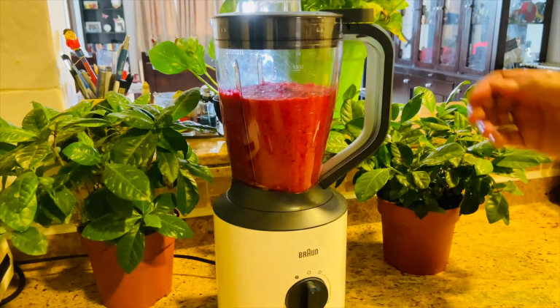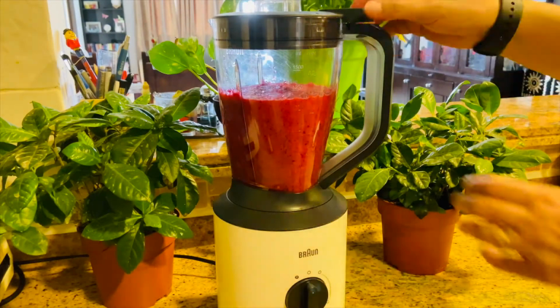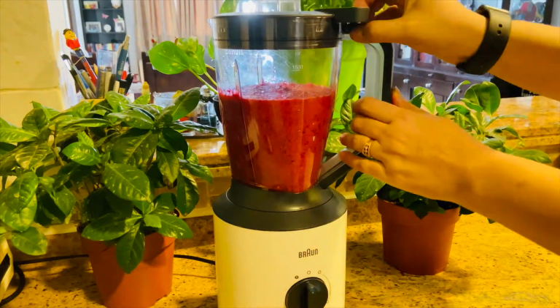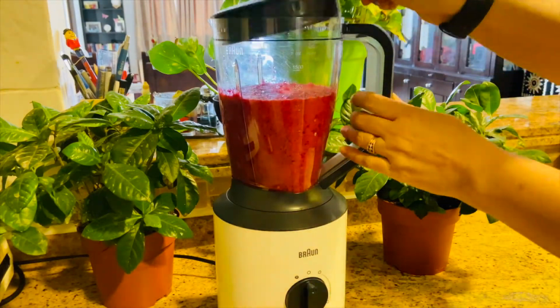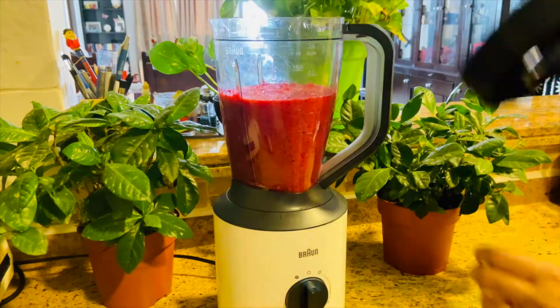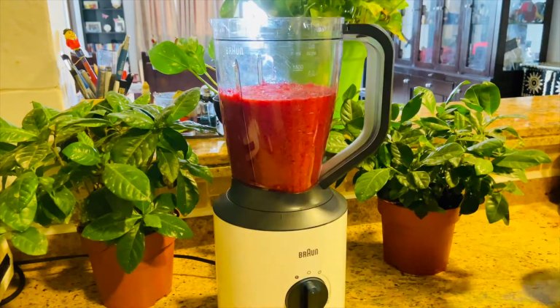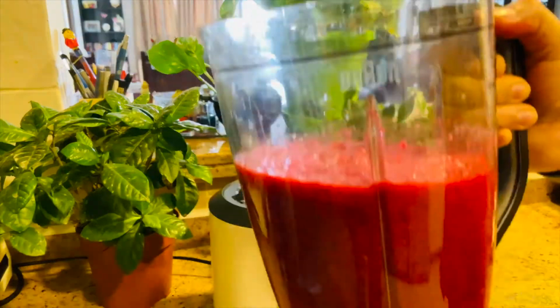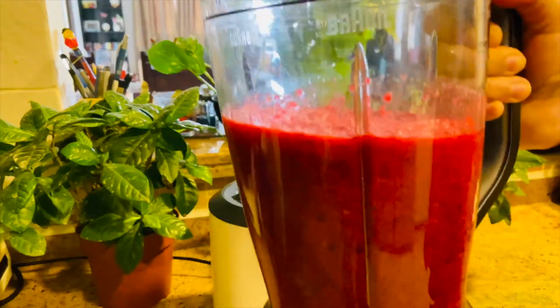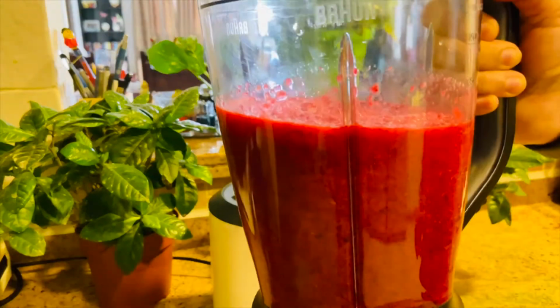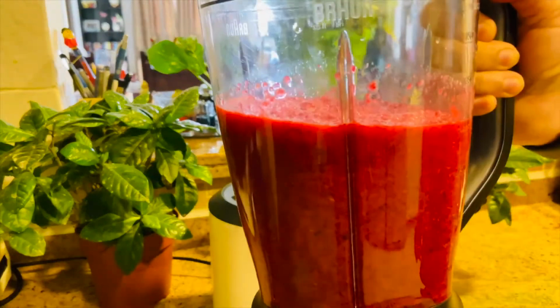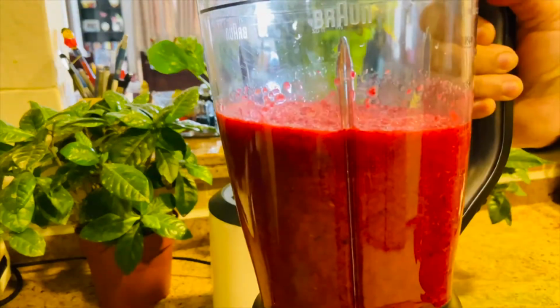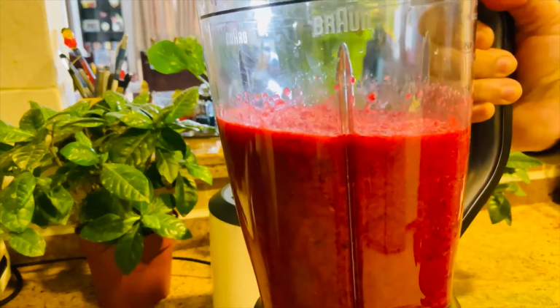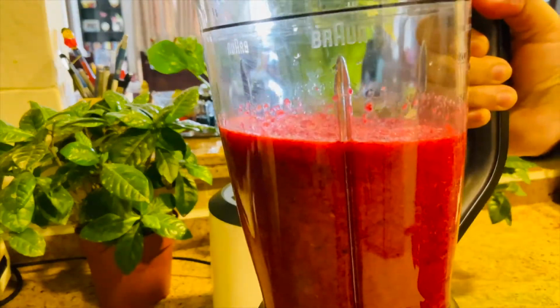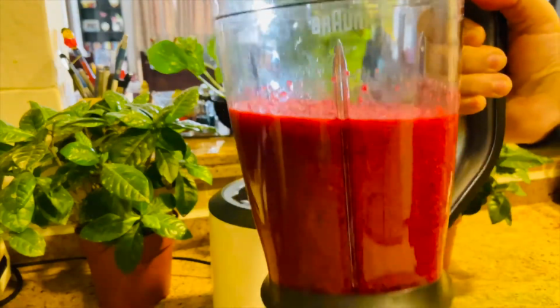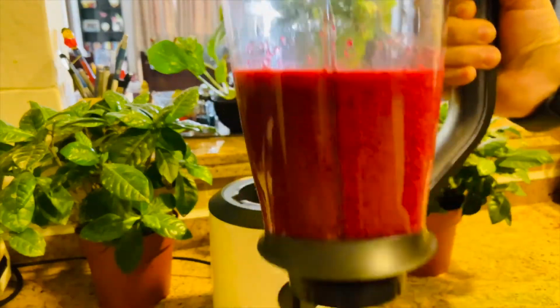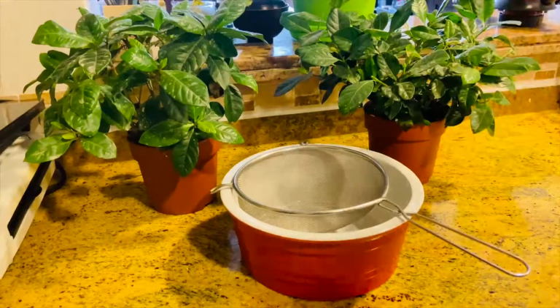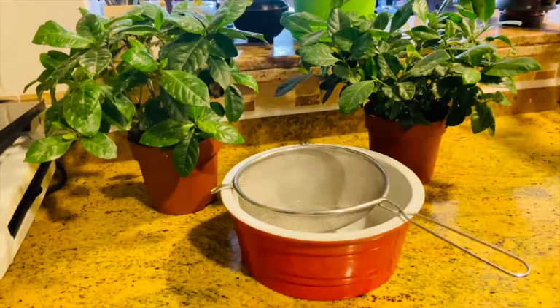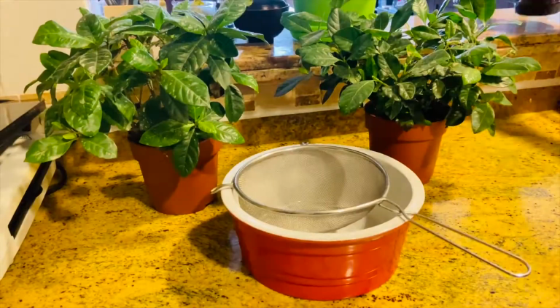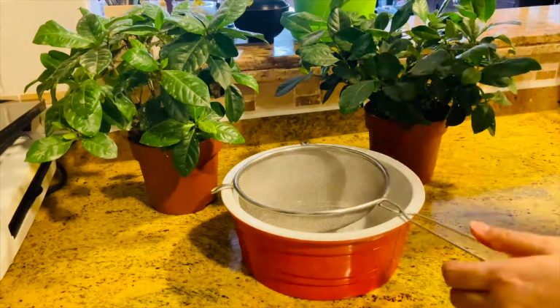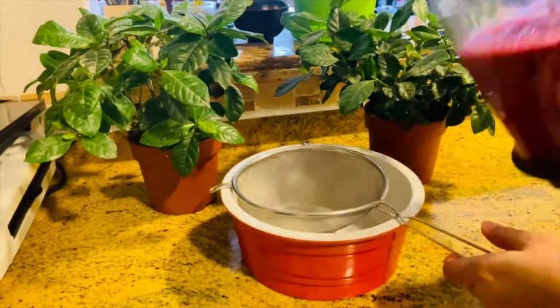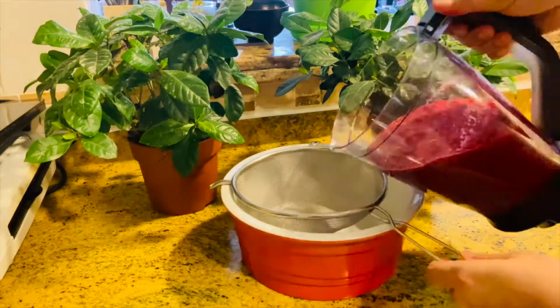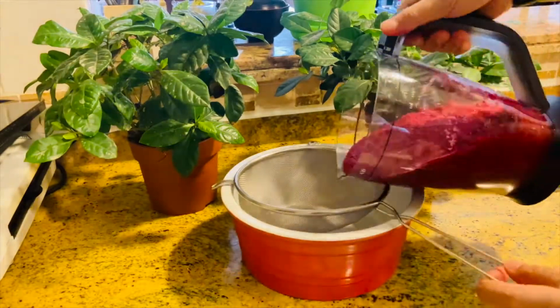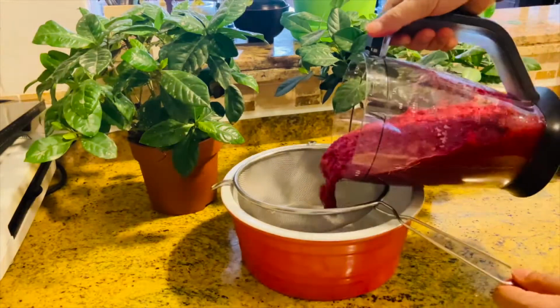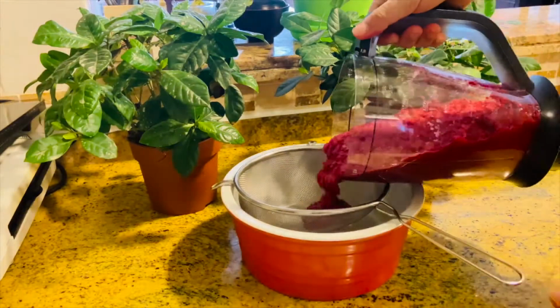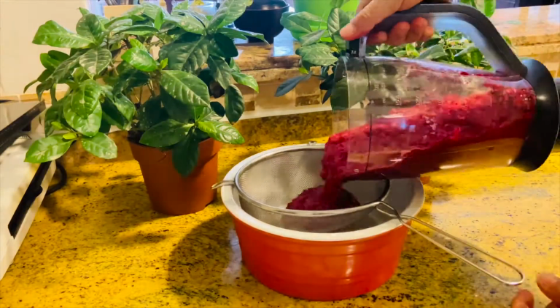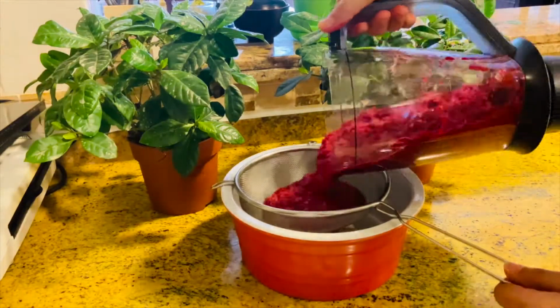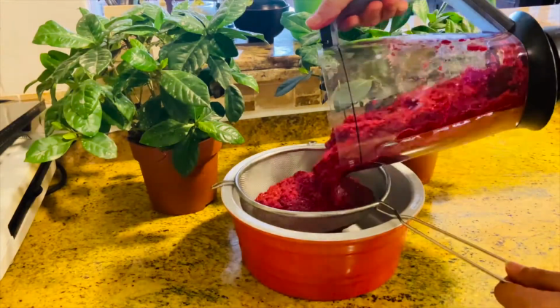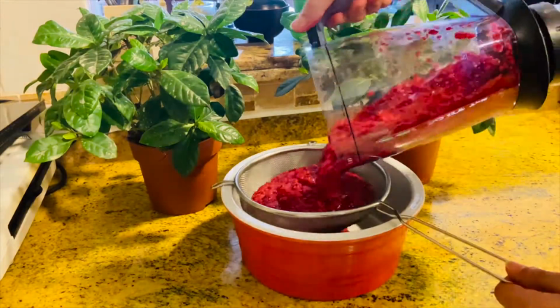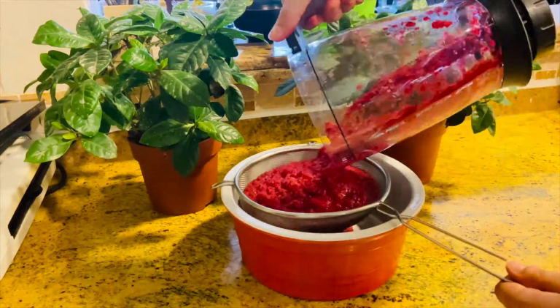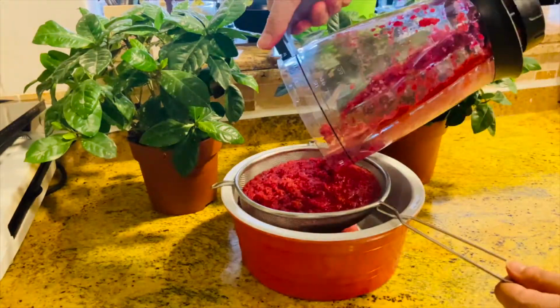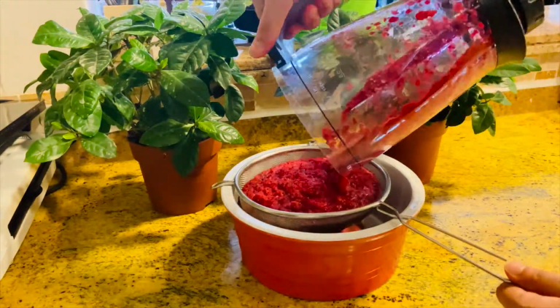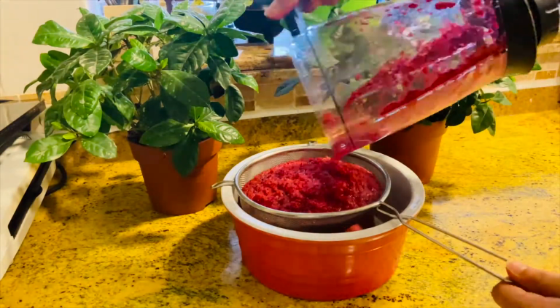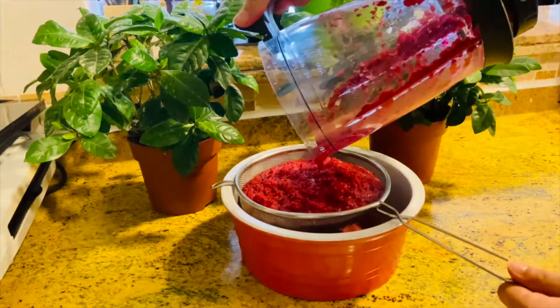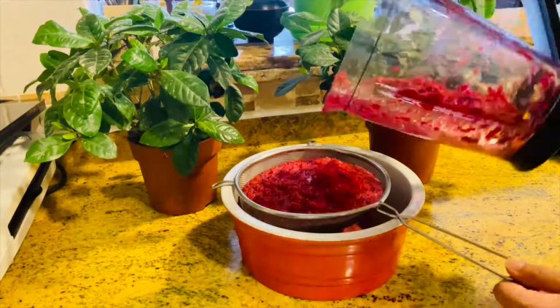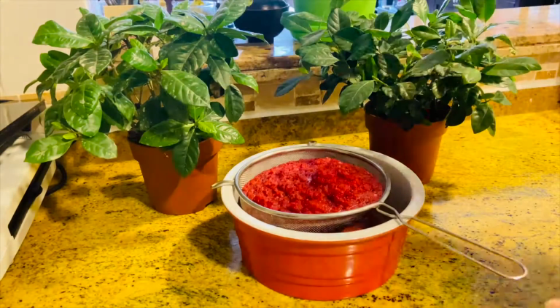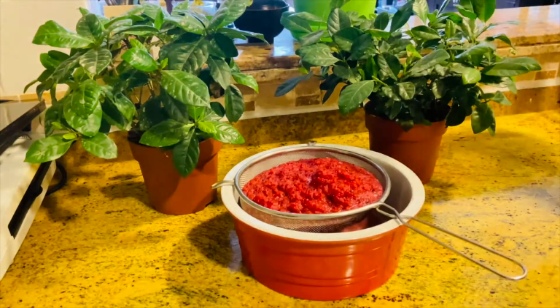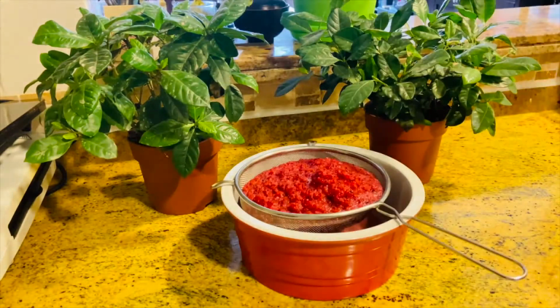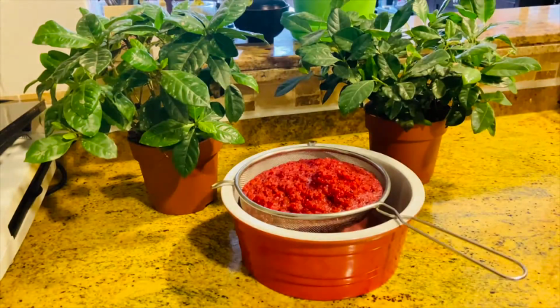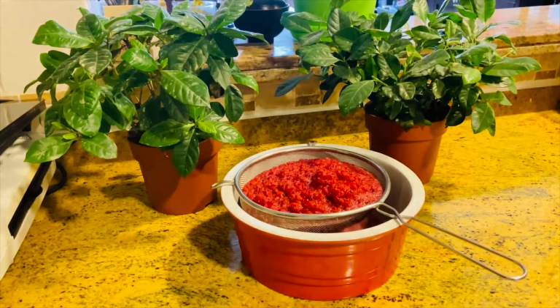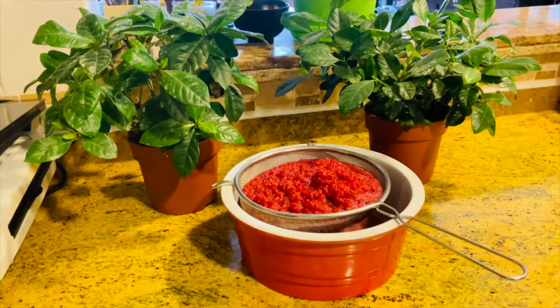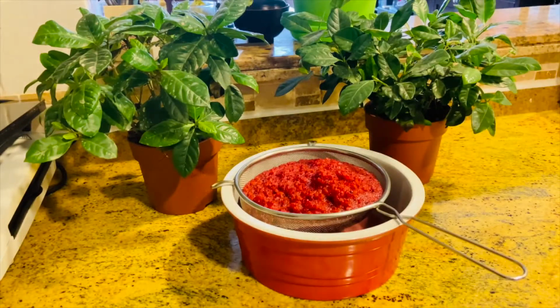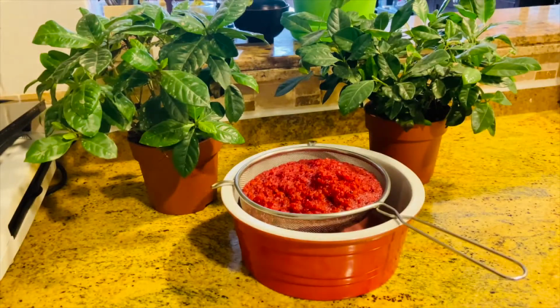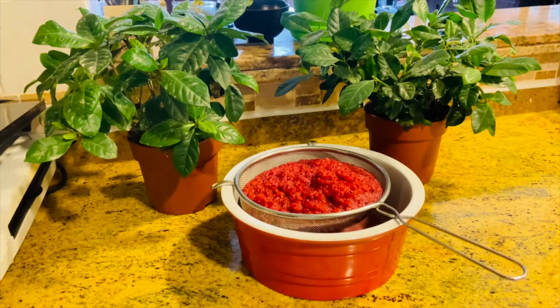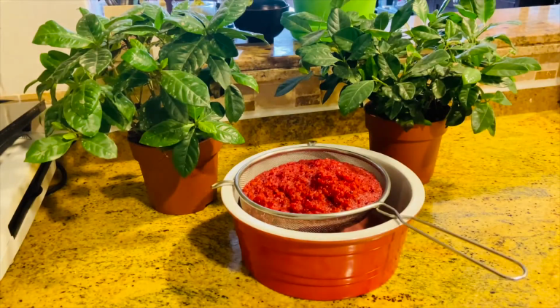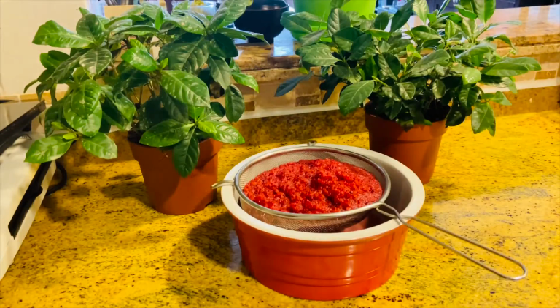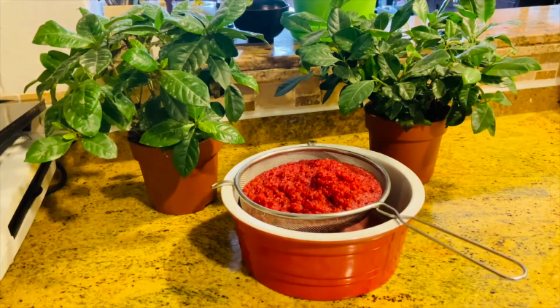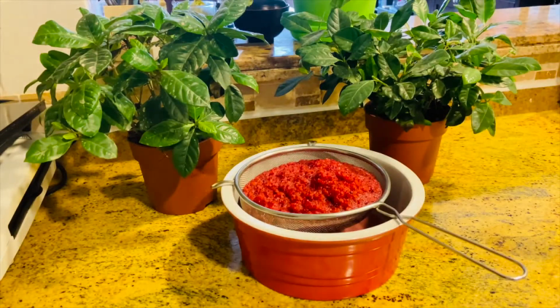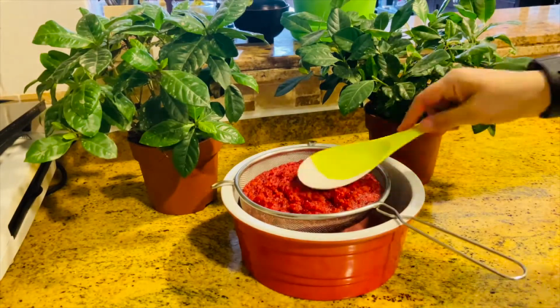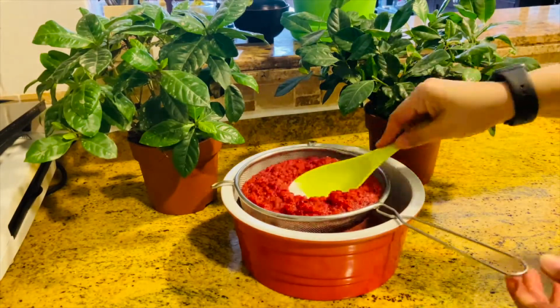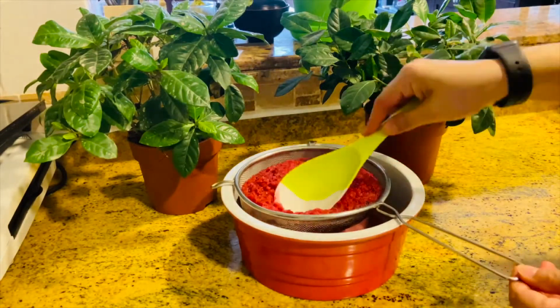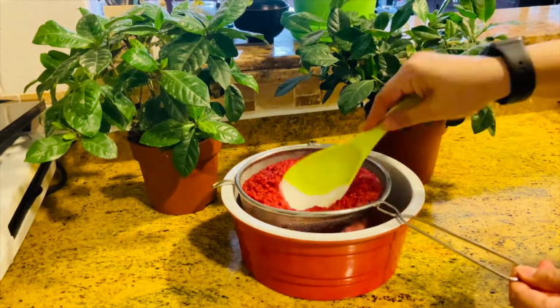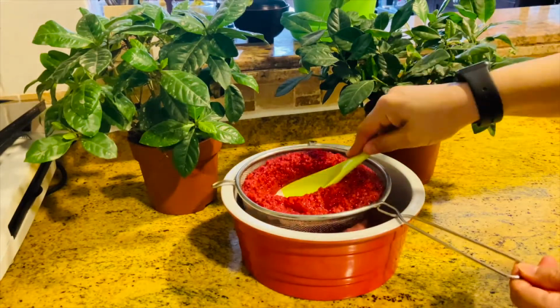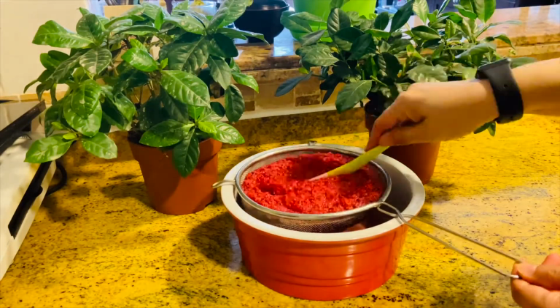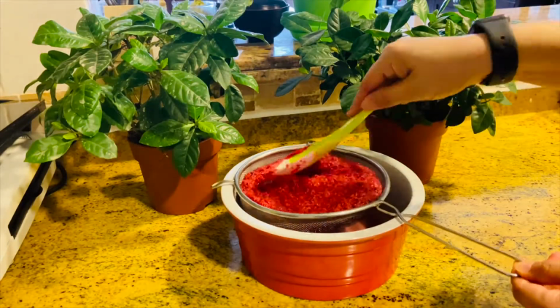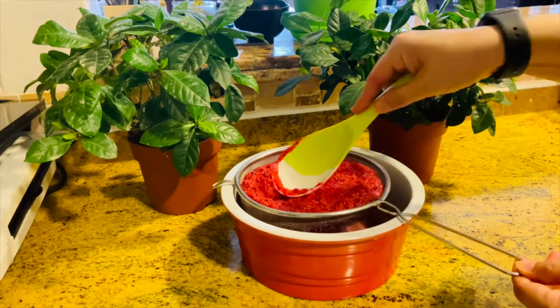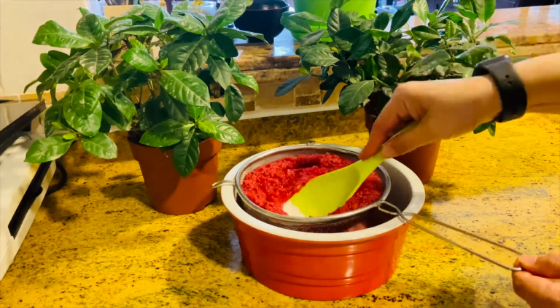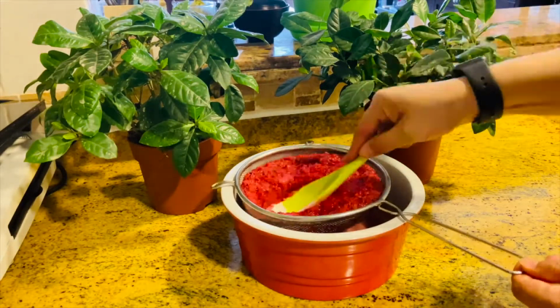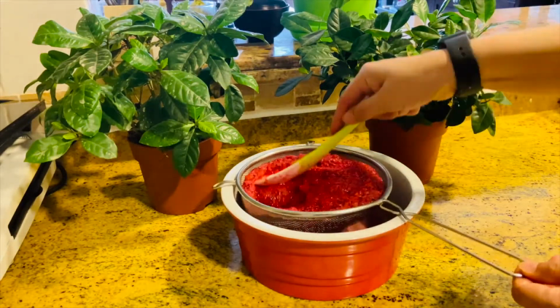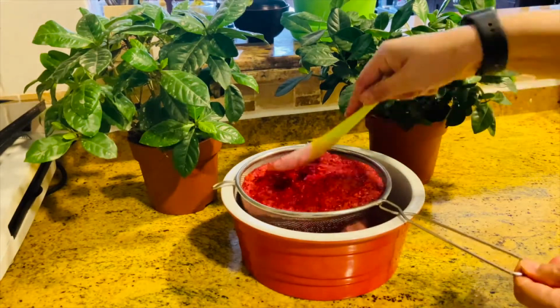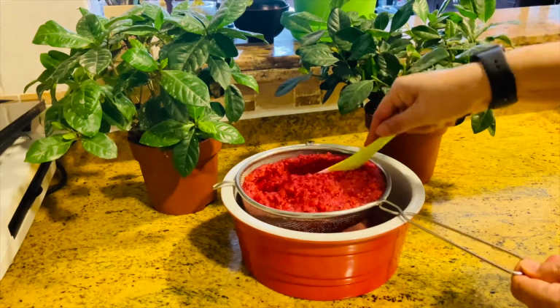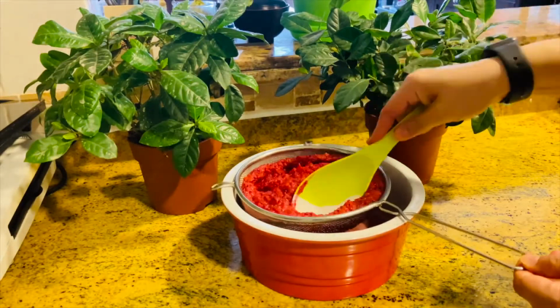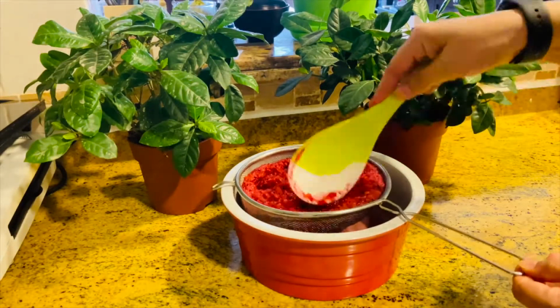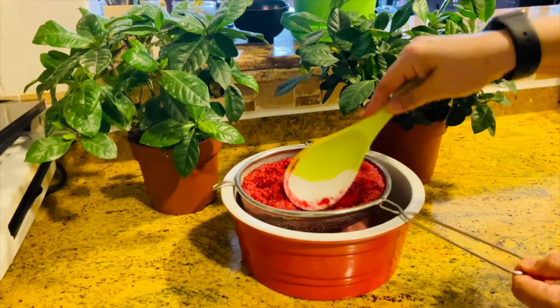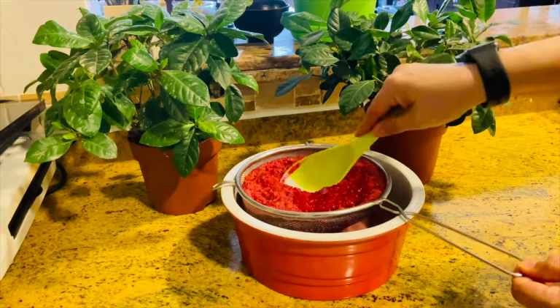This is how it looks. Take a strainer and a bowl. Some people like it with grains, but I prefer it without grains.